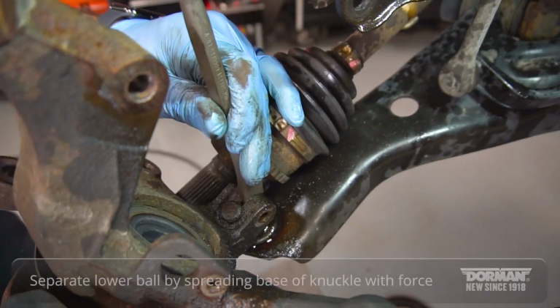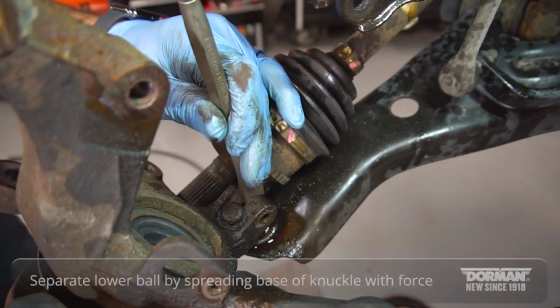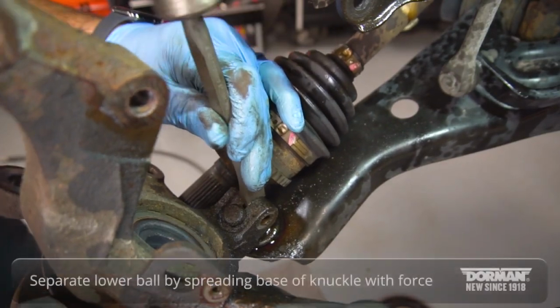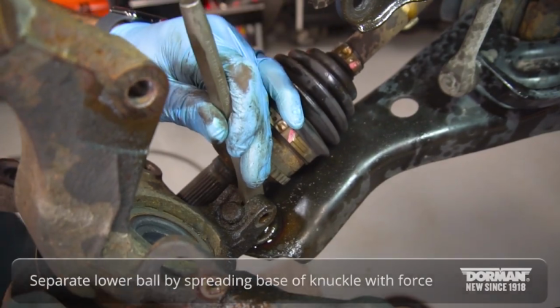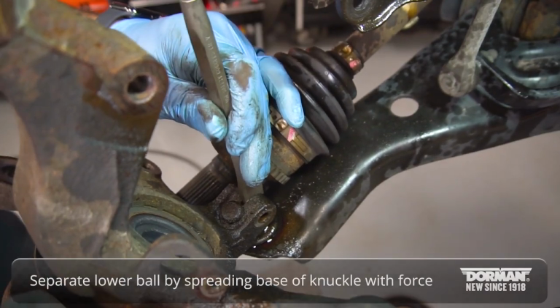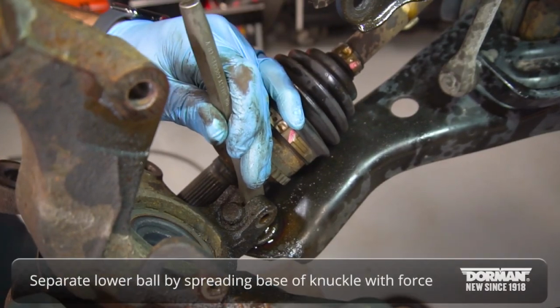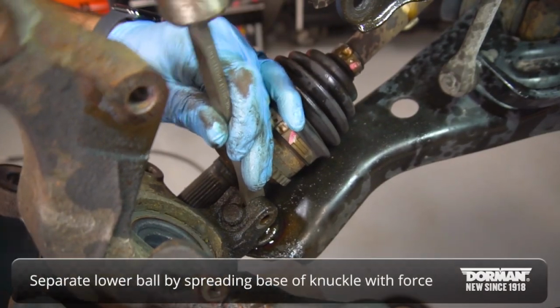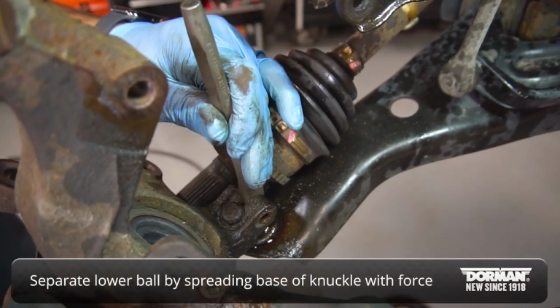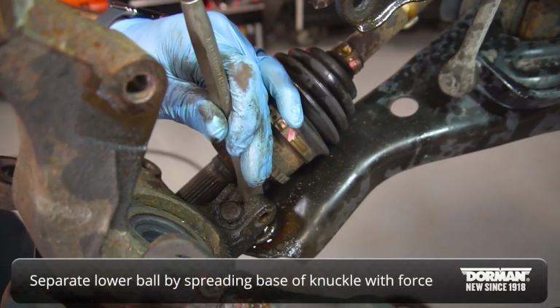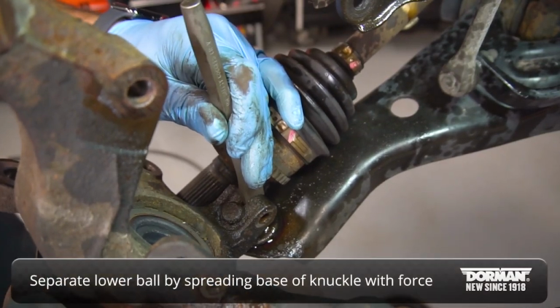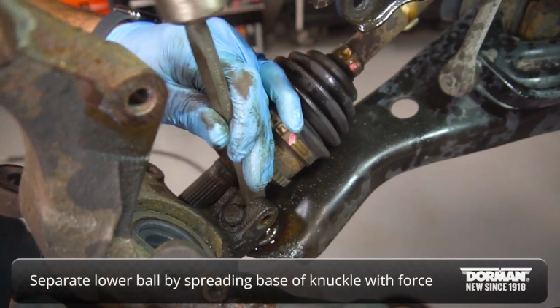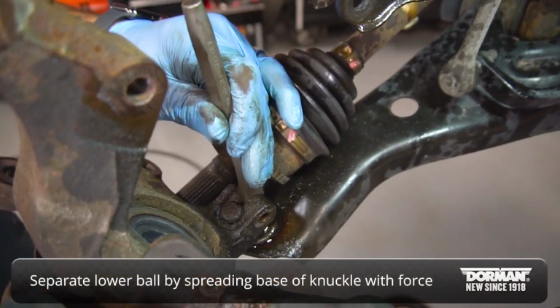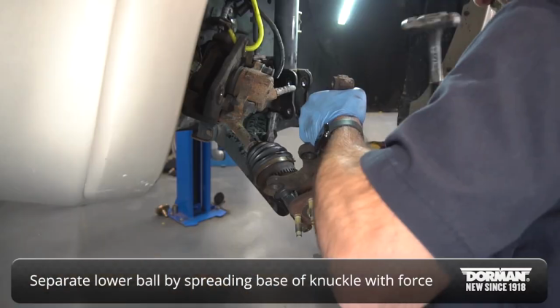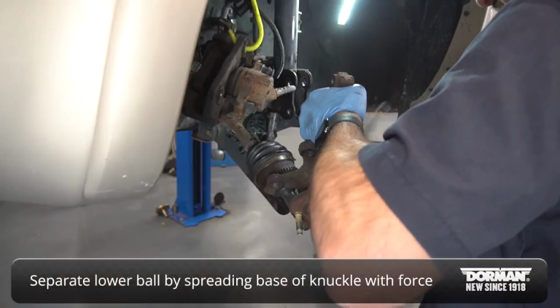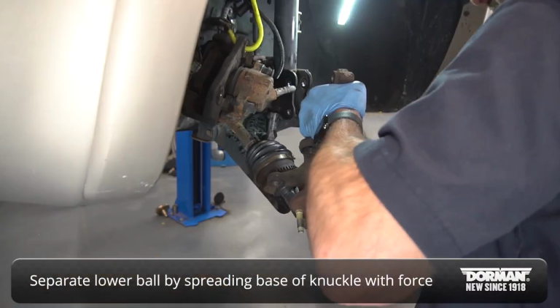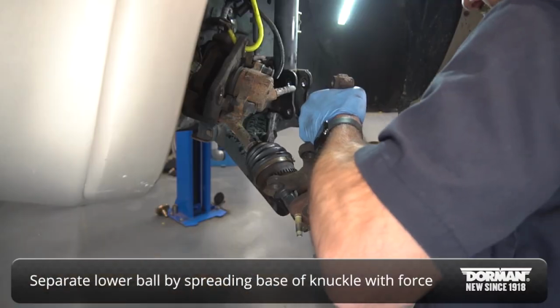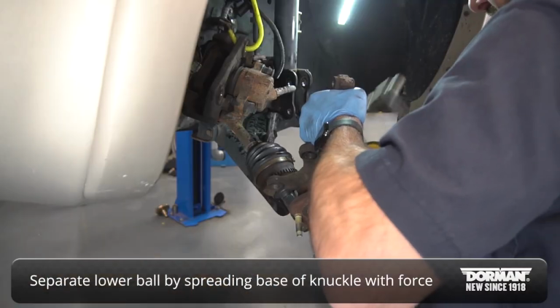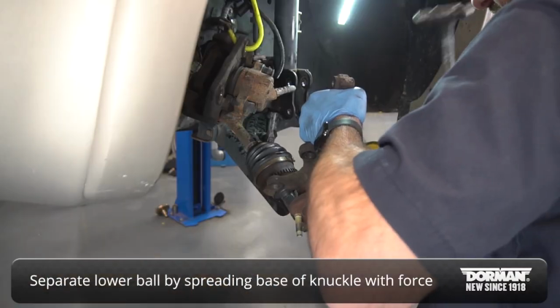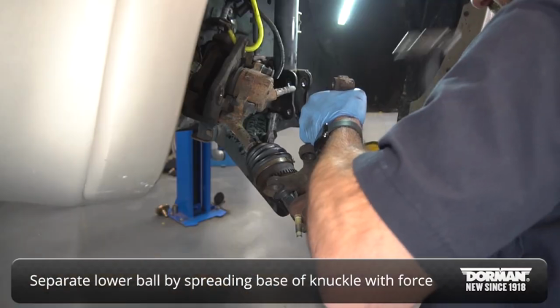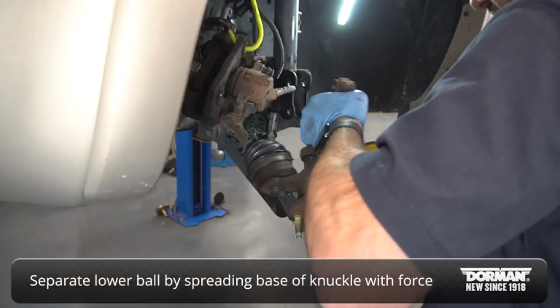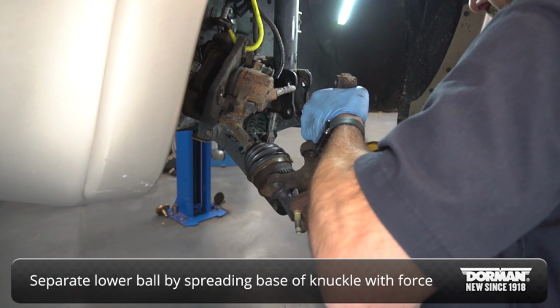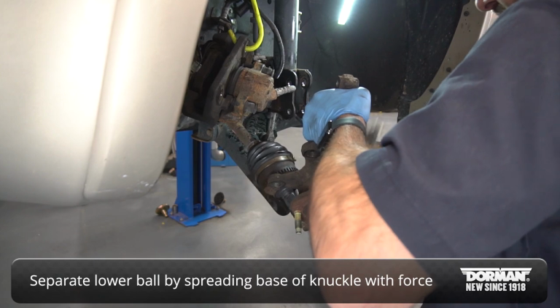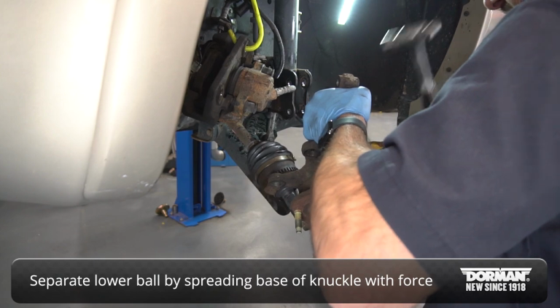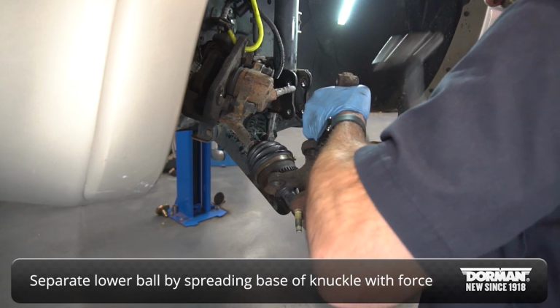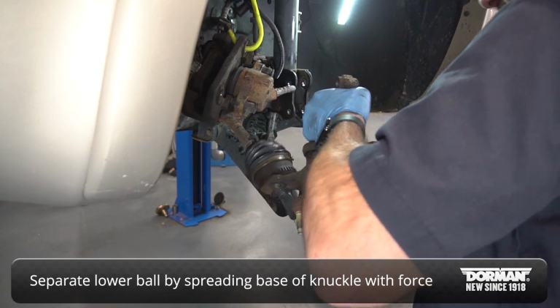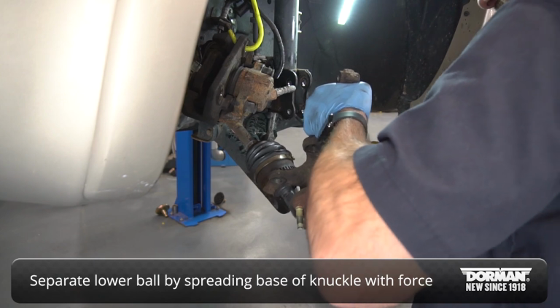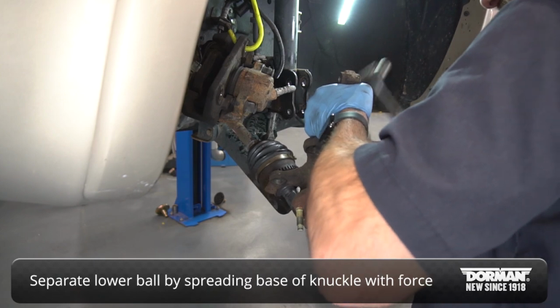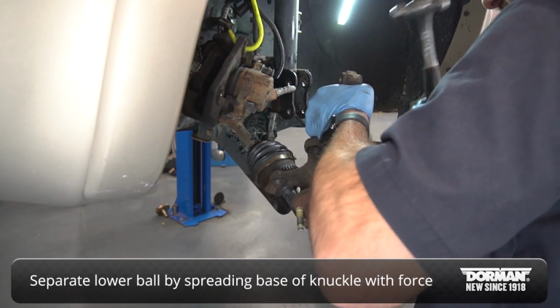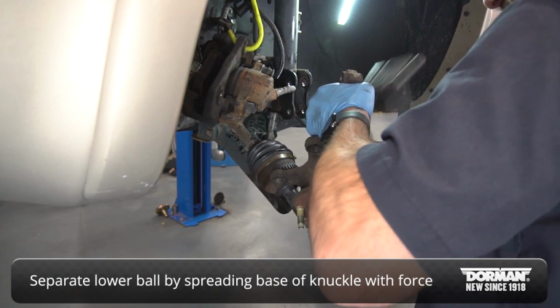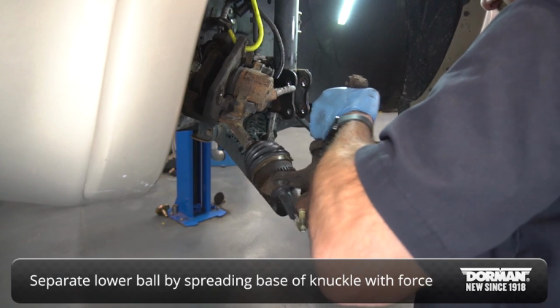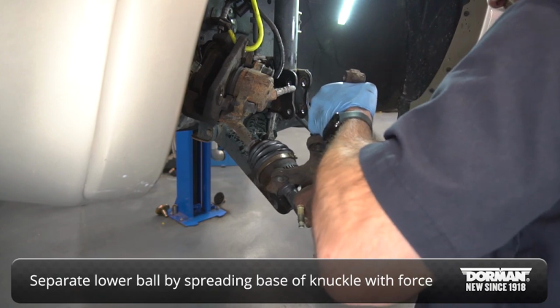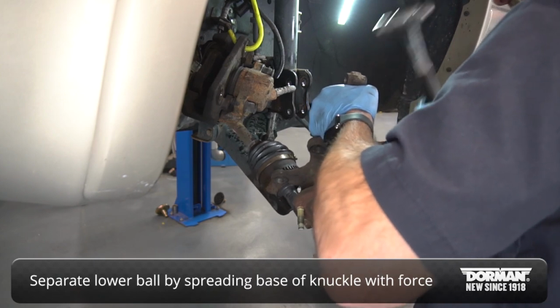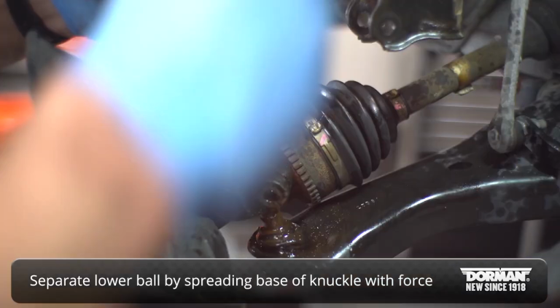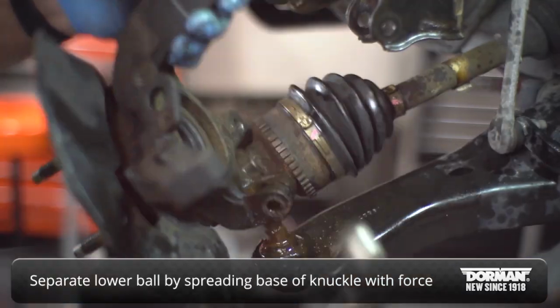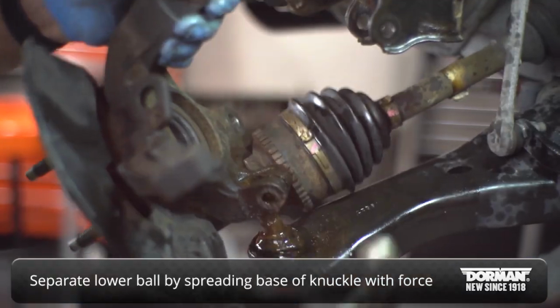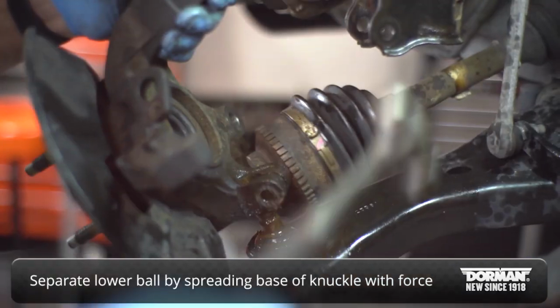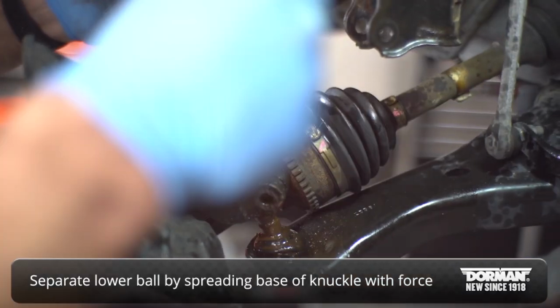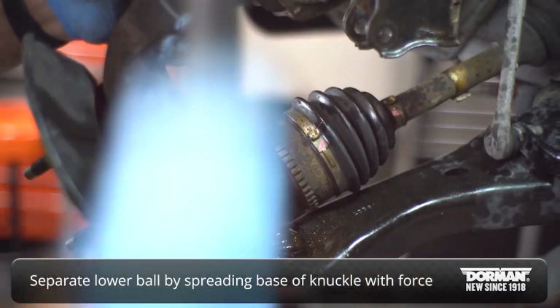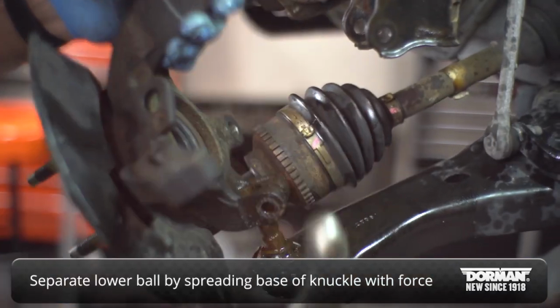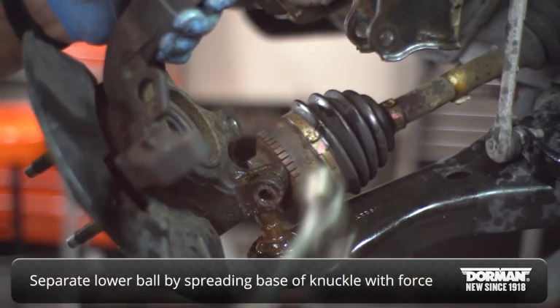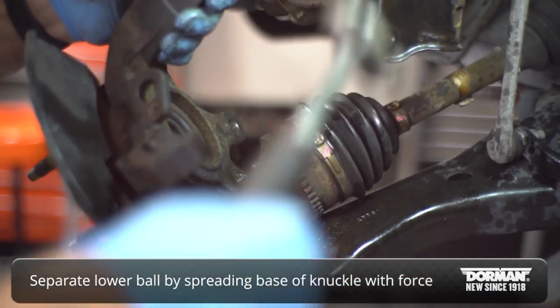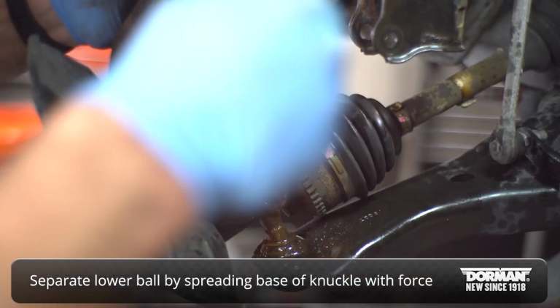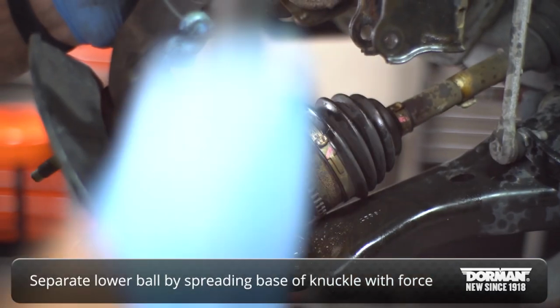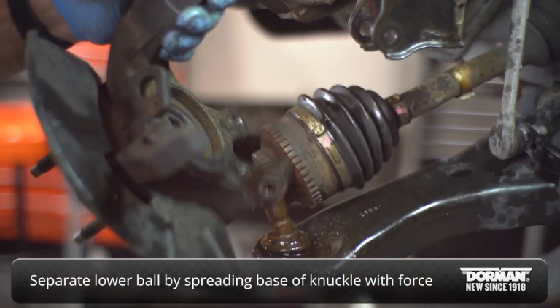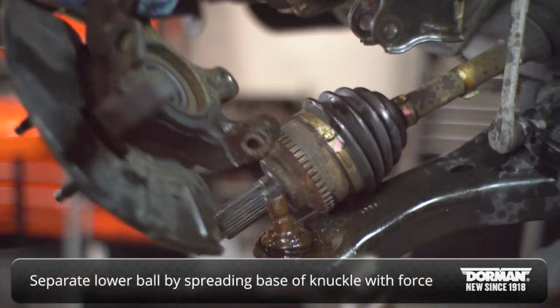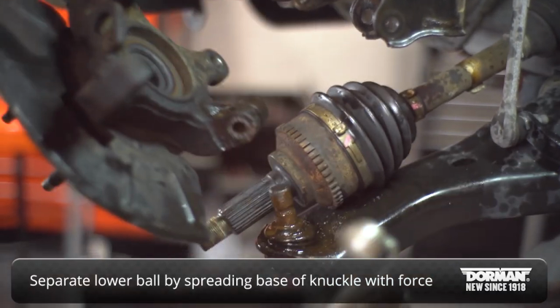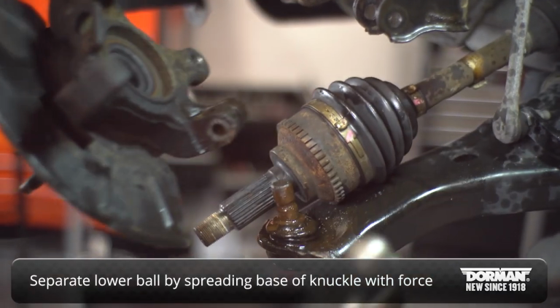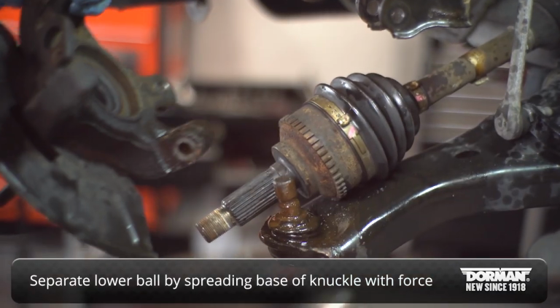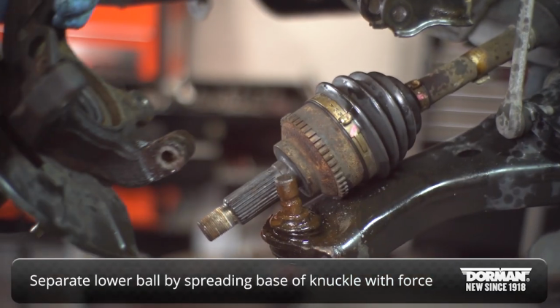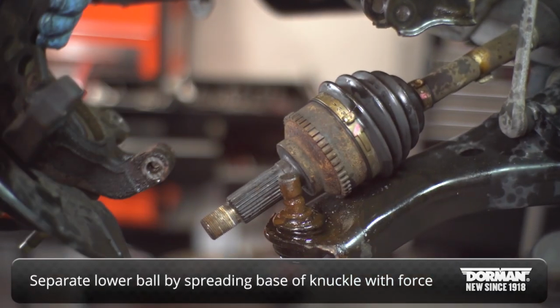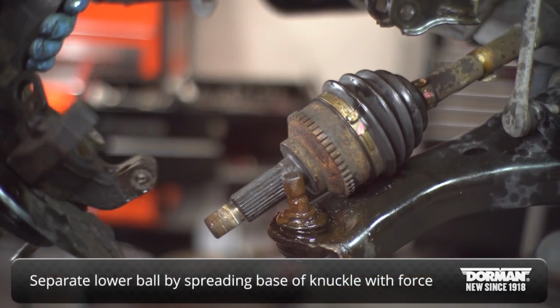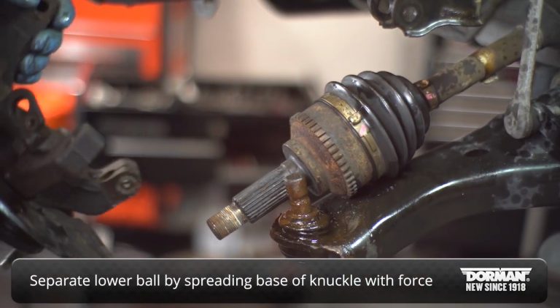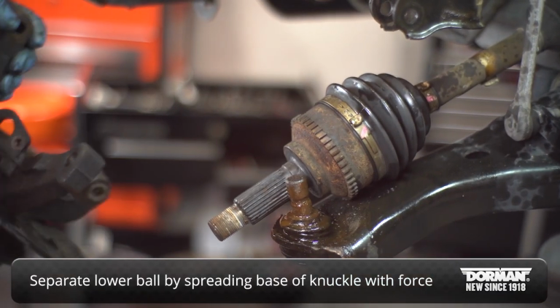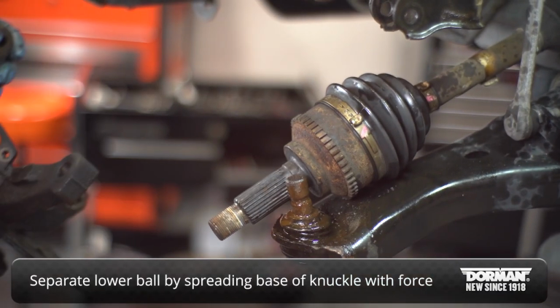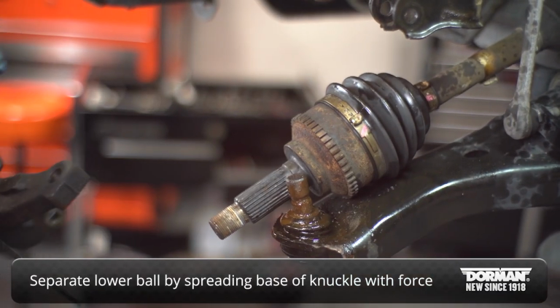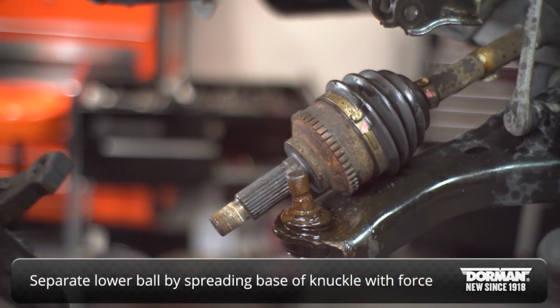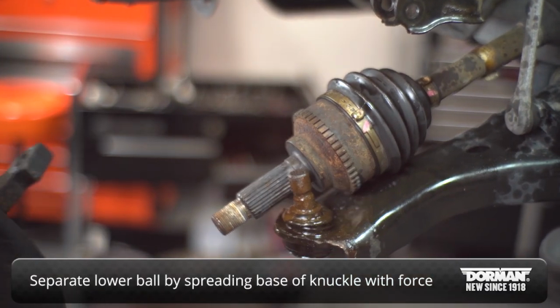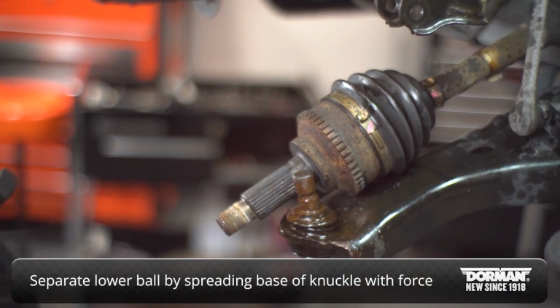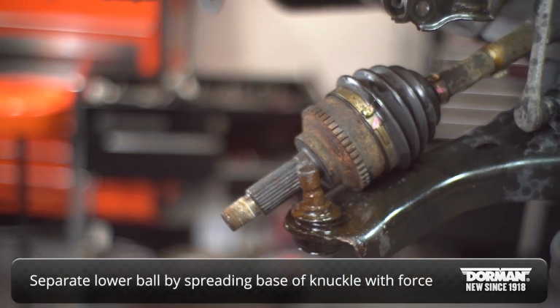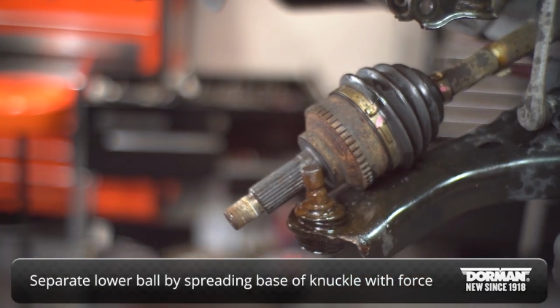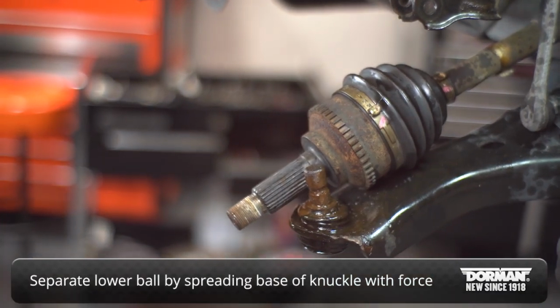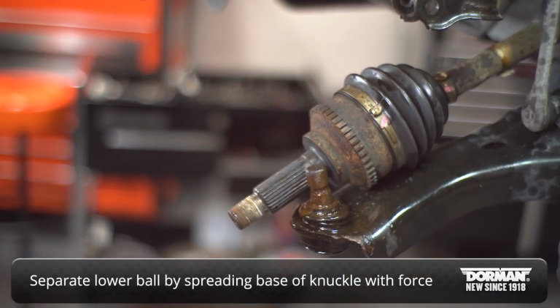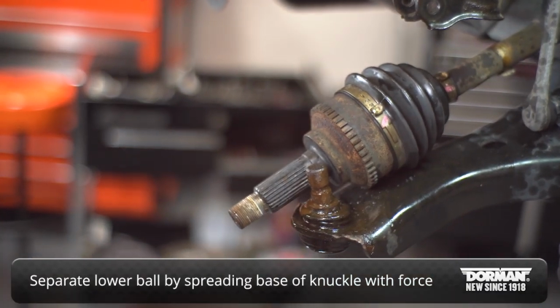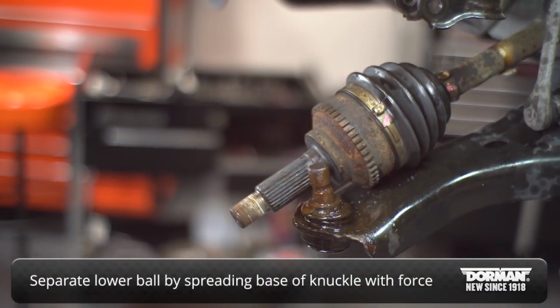Separate the lower ball joint from the knuckle assembly, spreading the base of the knuckle and applying force as needed to break the joint free.